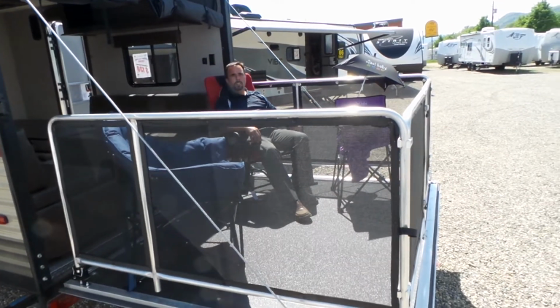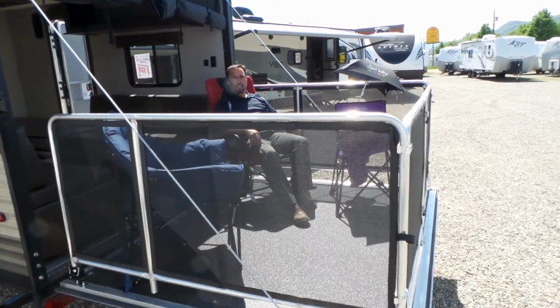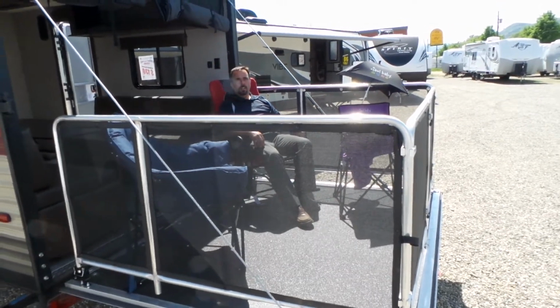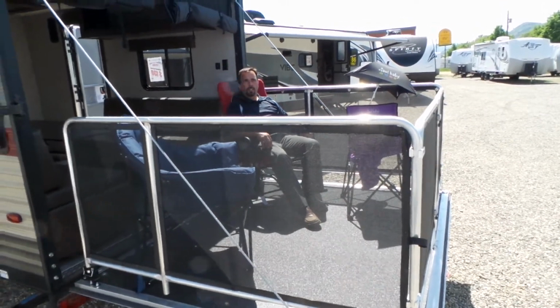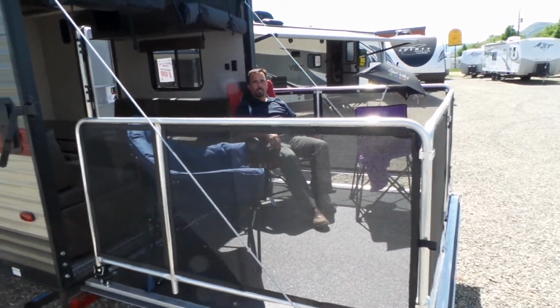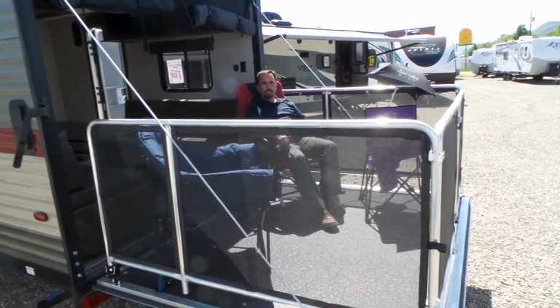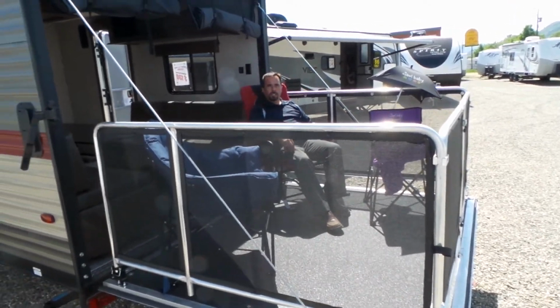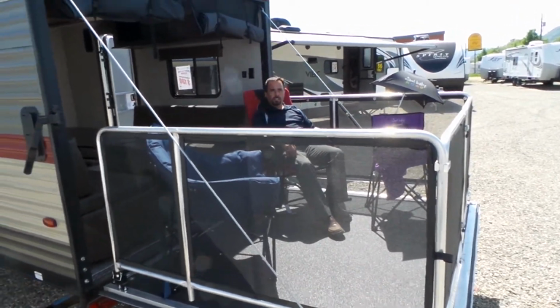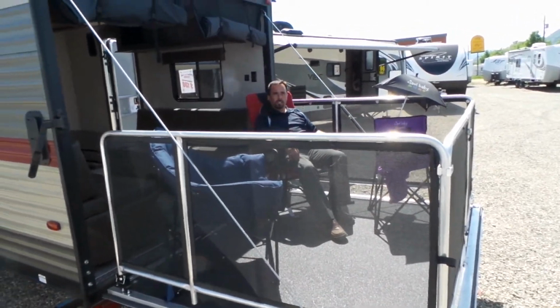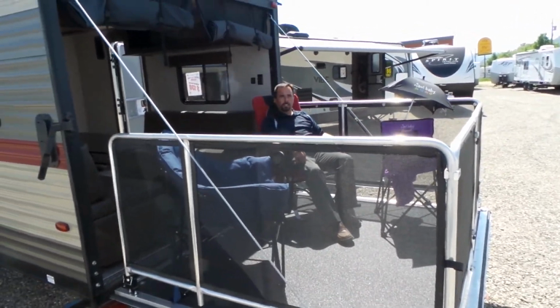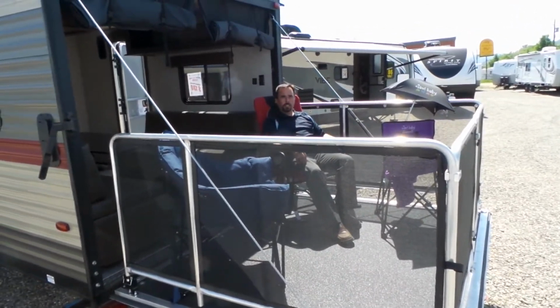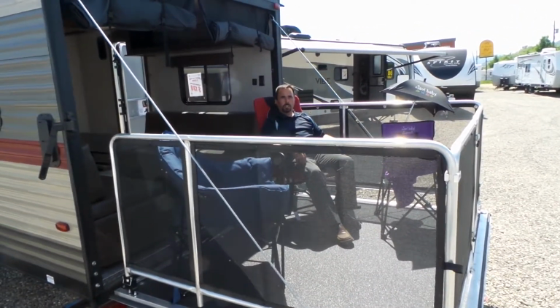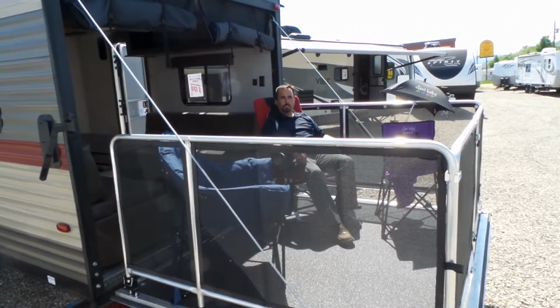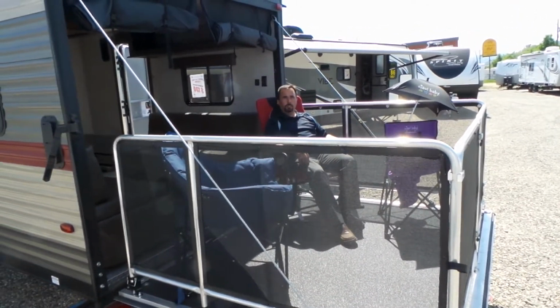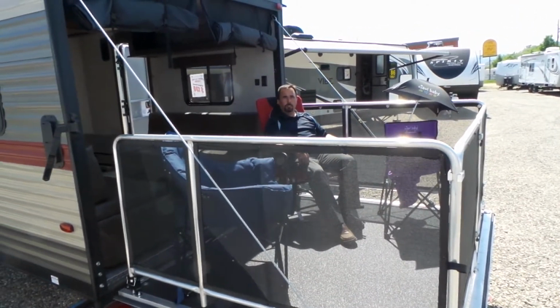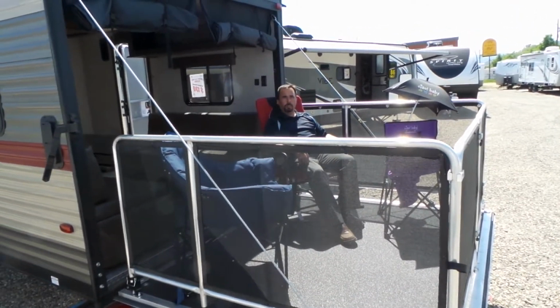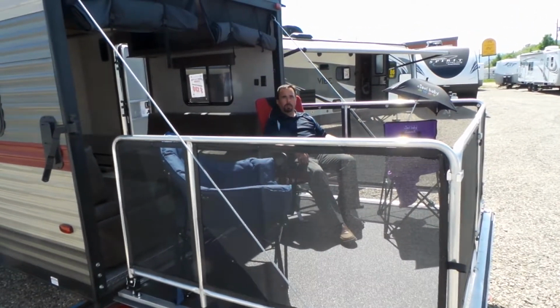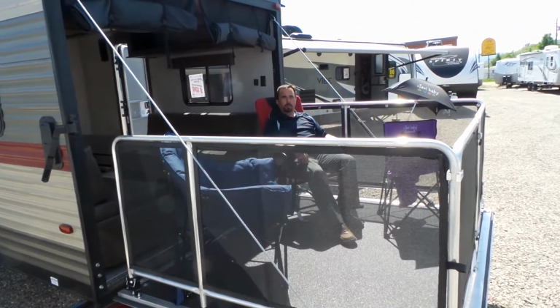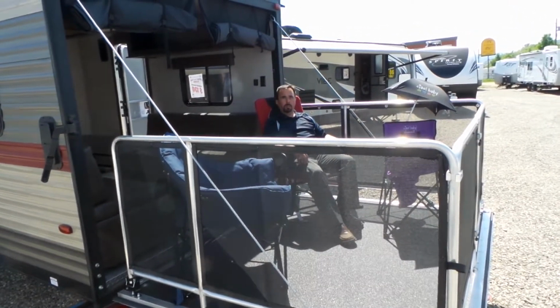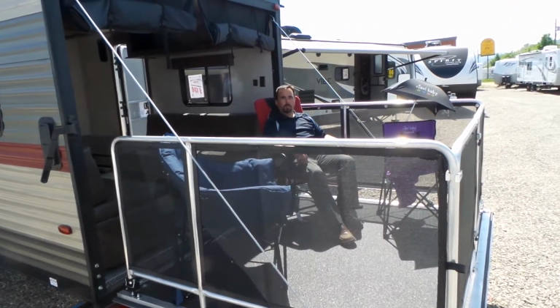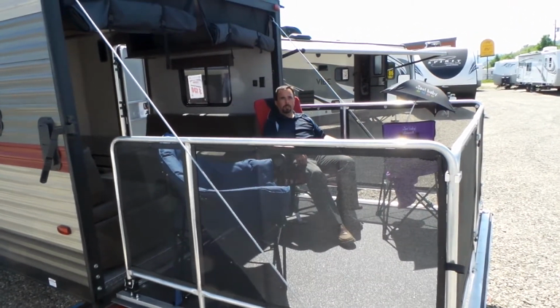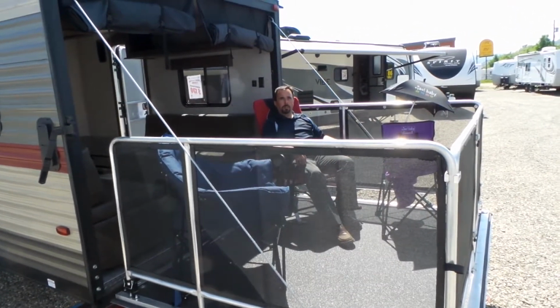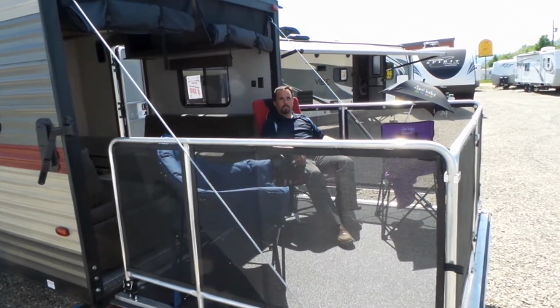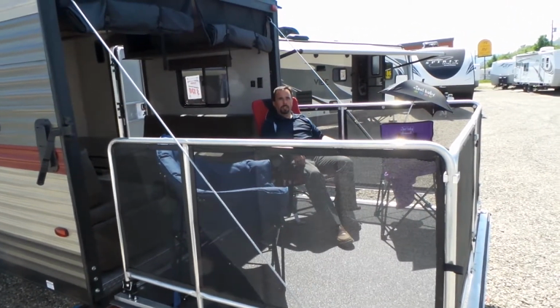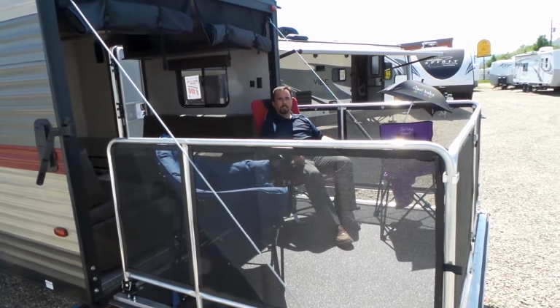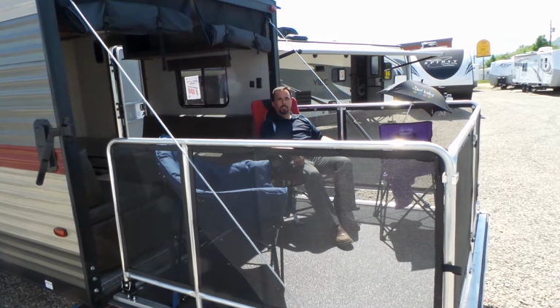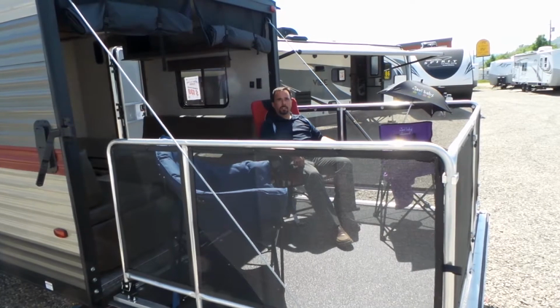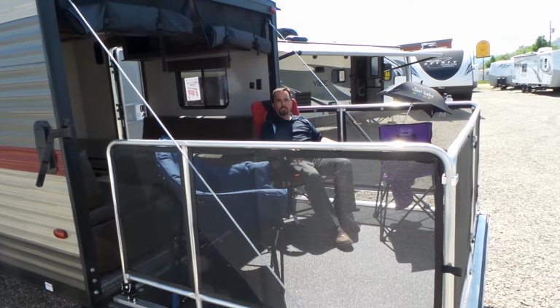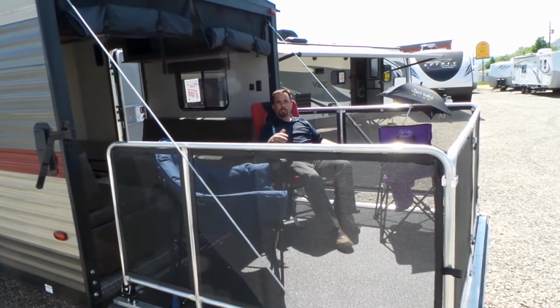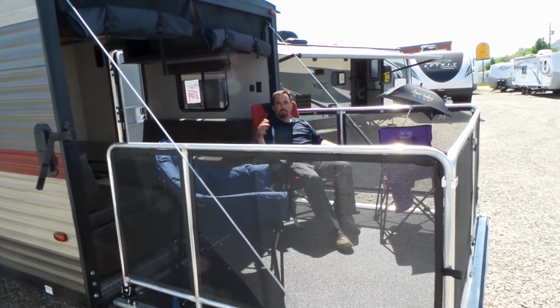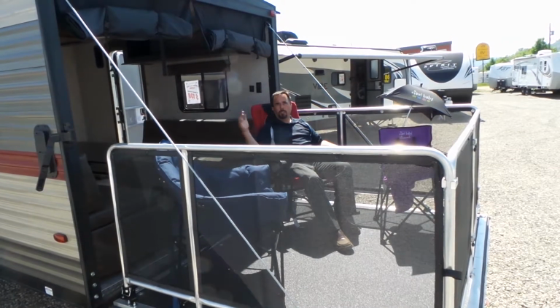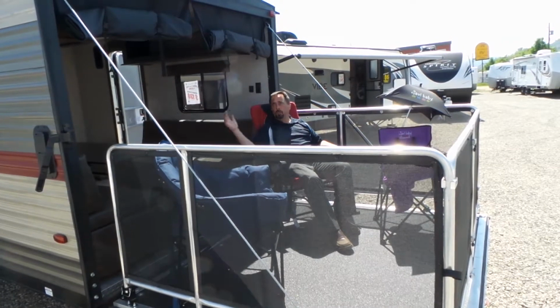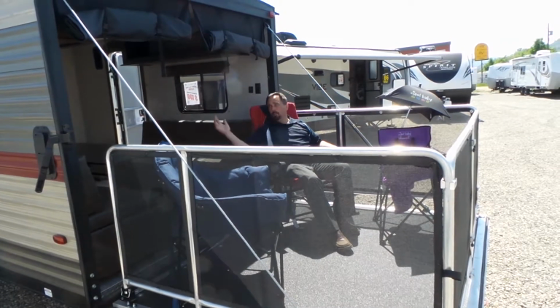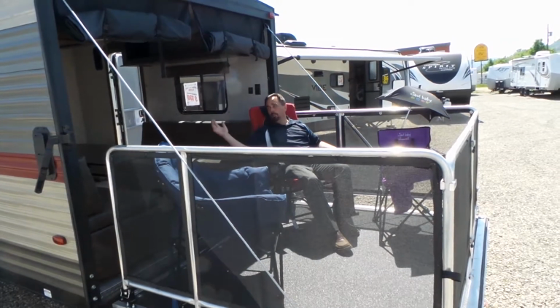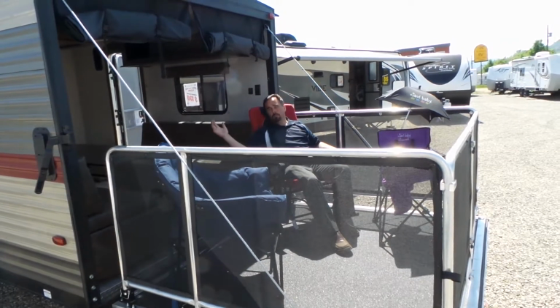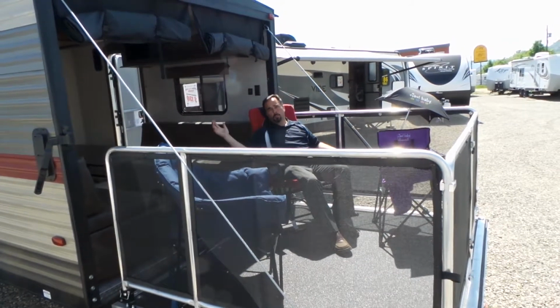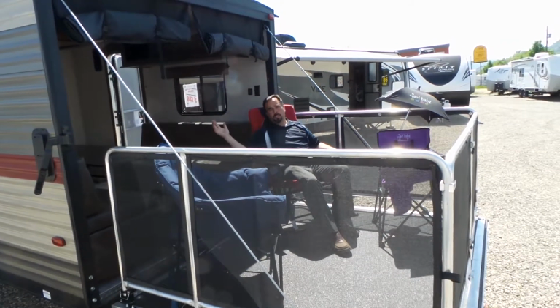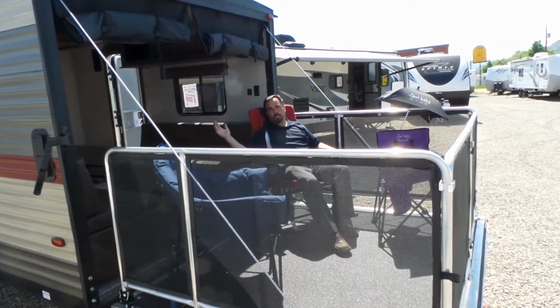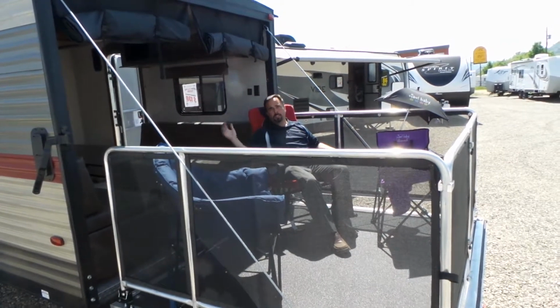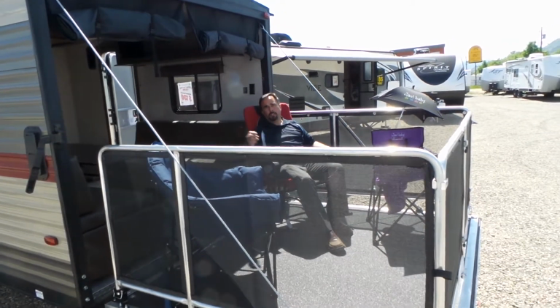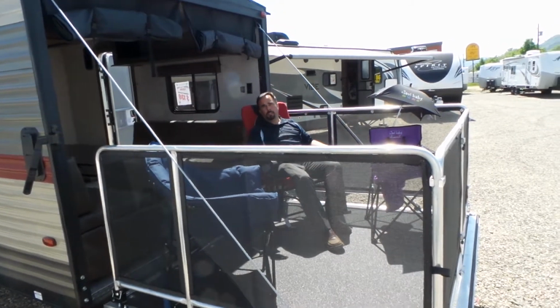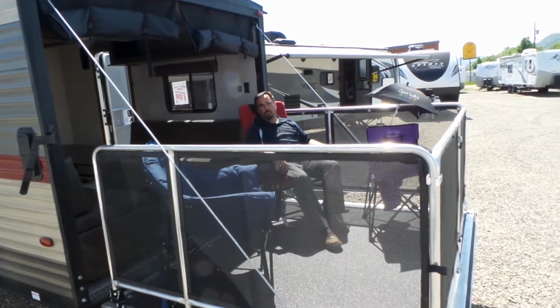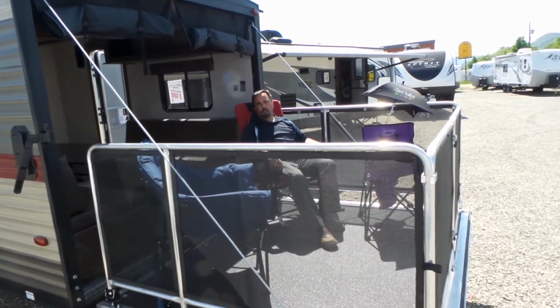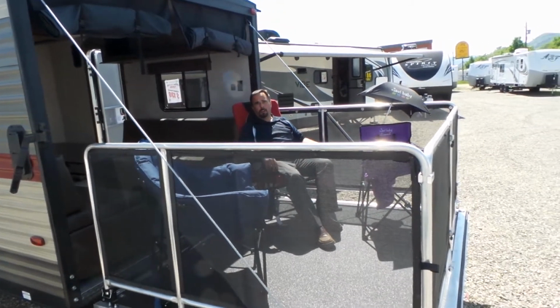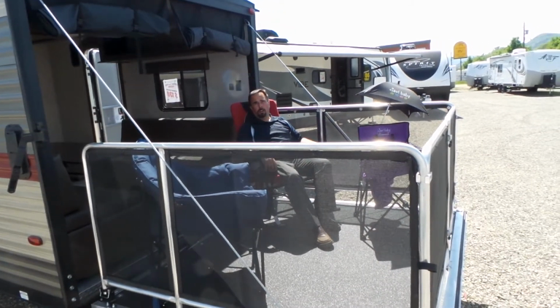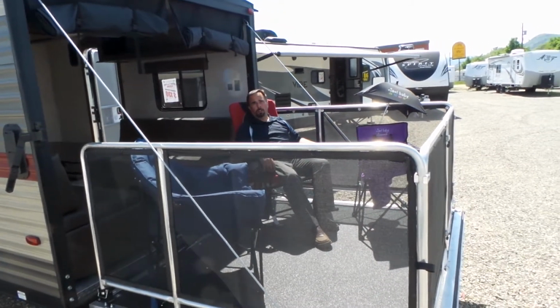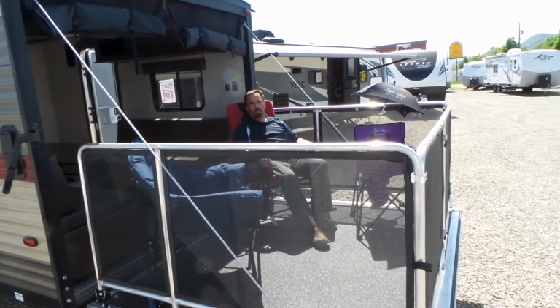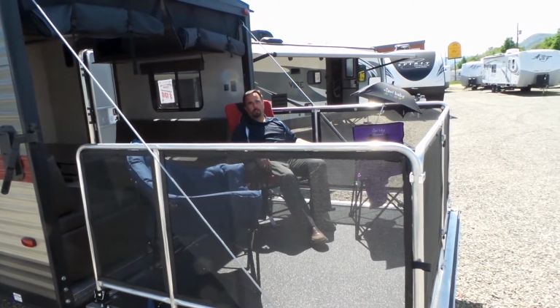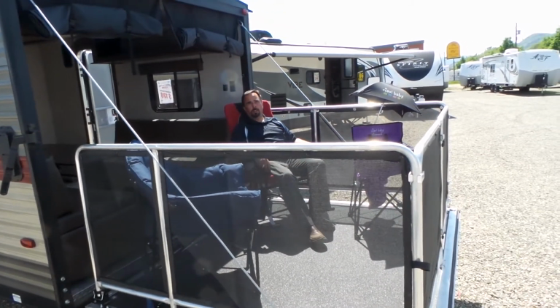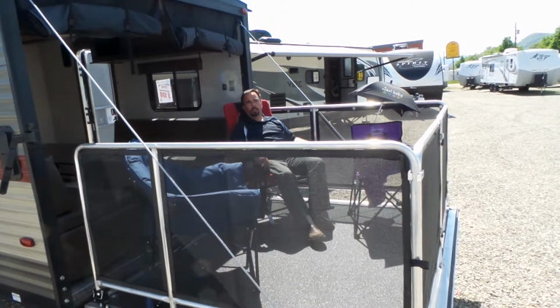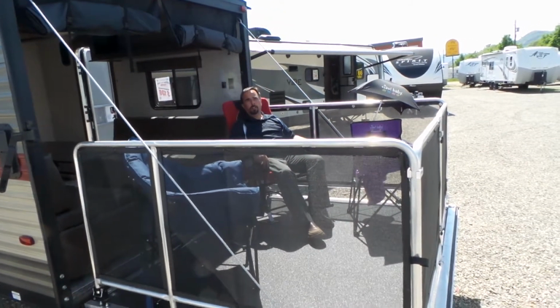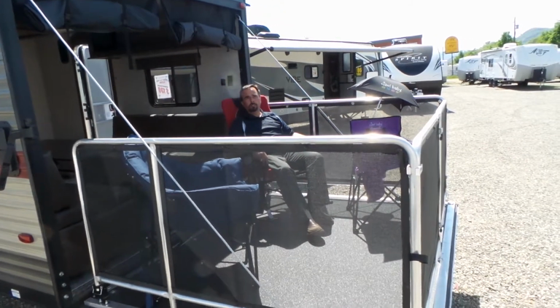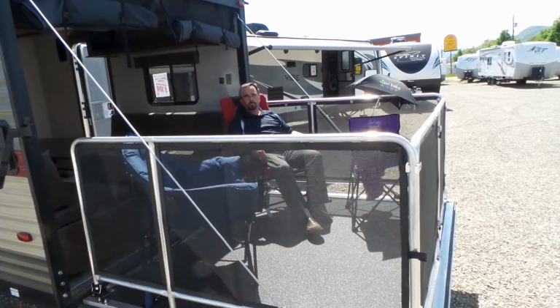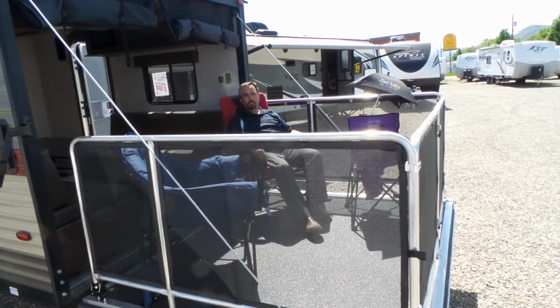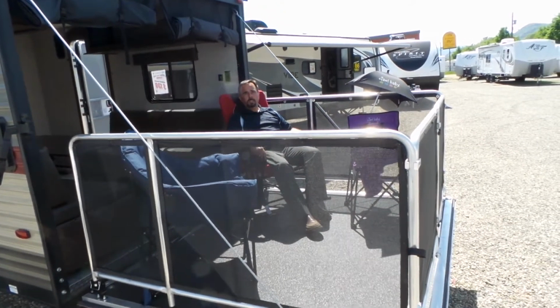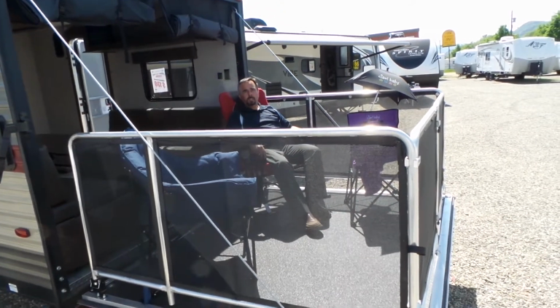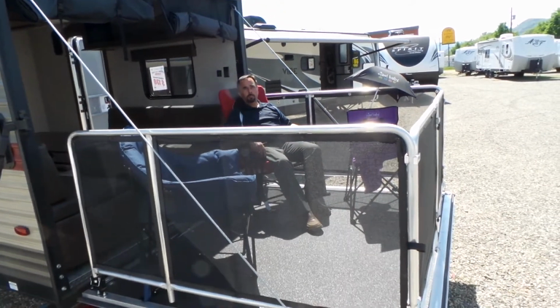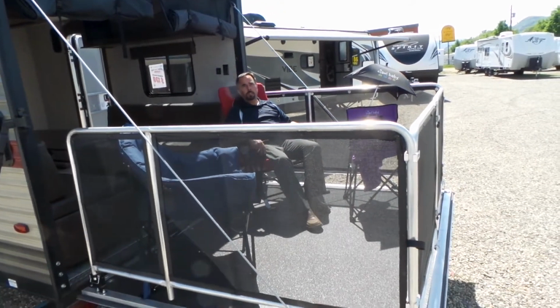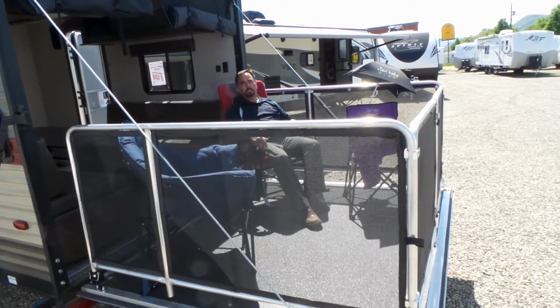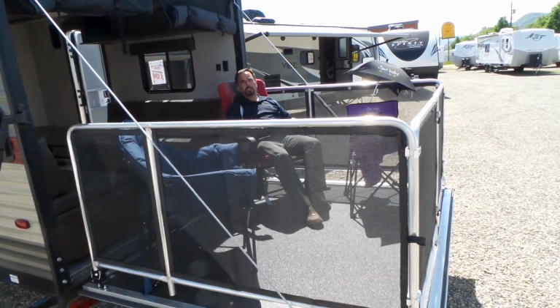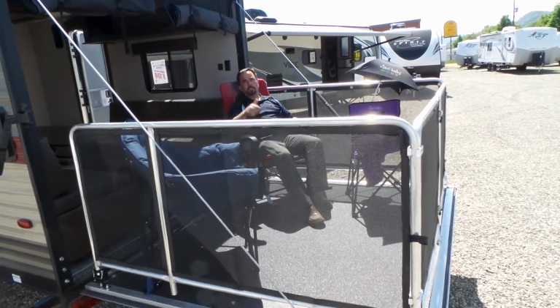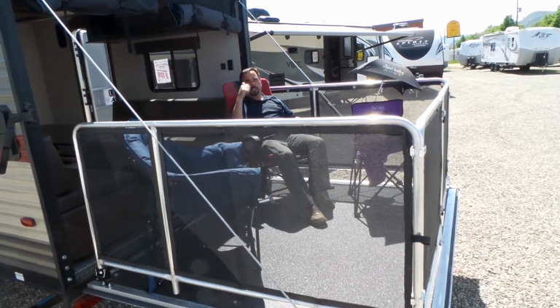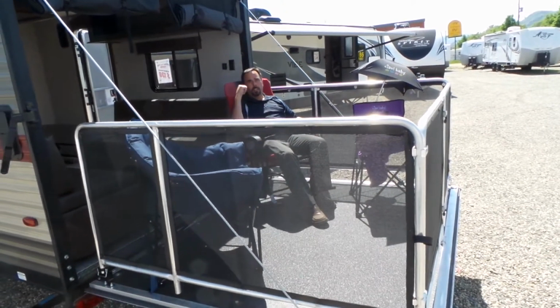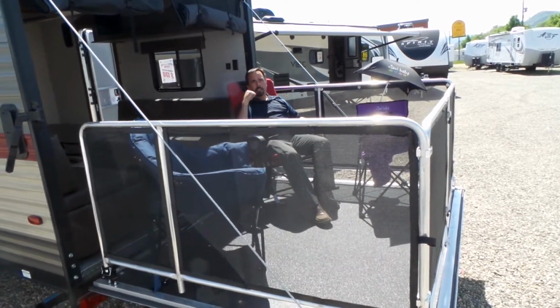Hi there, this is Eli Johnson at Mike Roseman RV, and this is the Grey Wolf 27 RR Toy Hauler. I'll meet you inside.